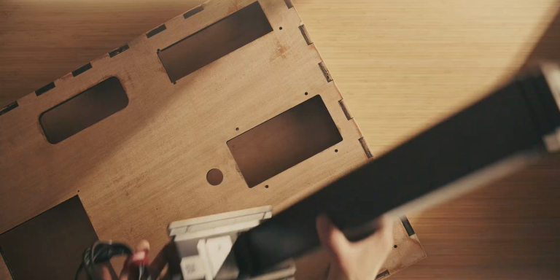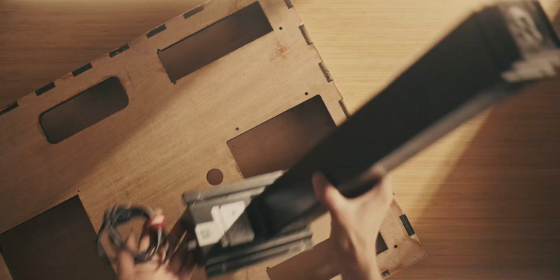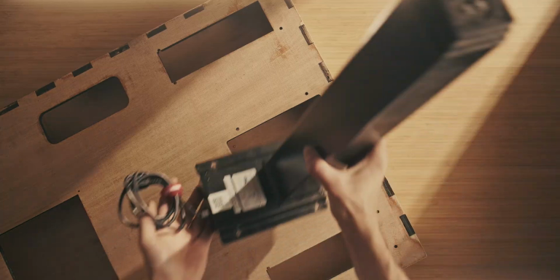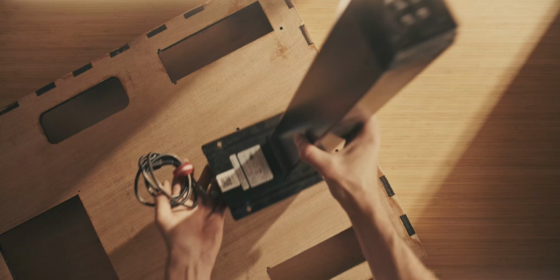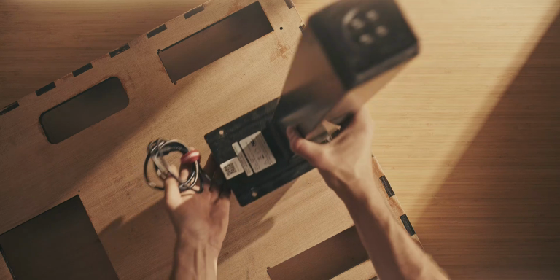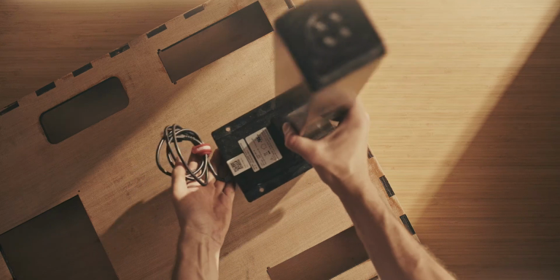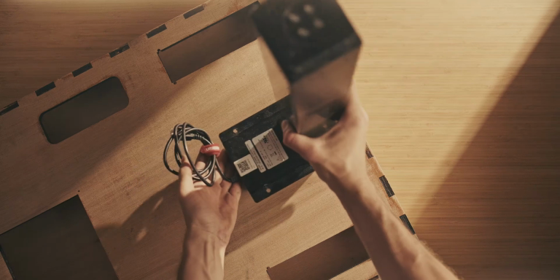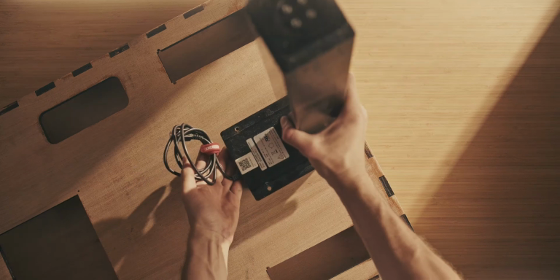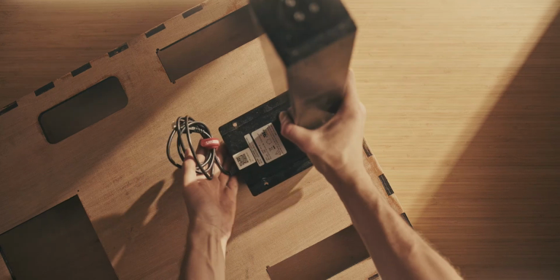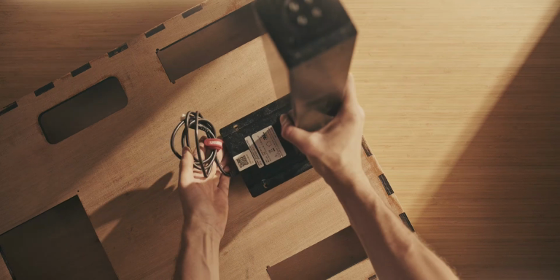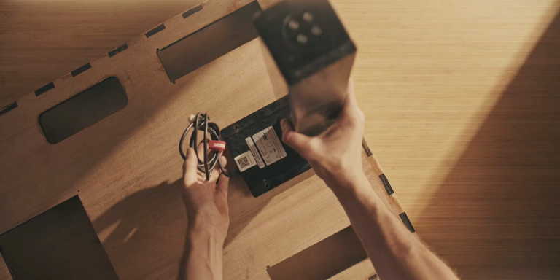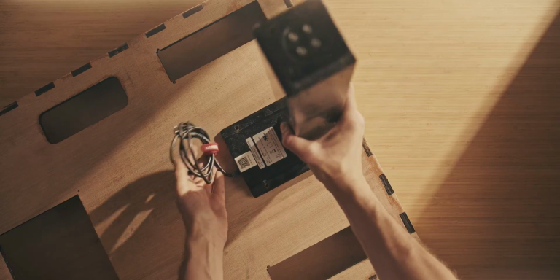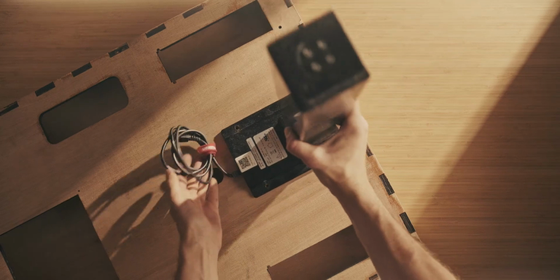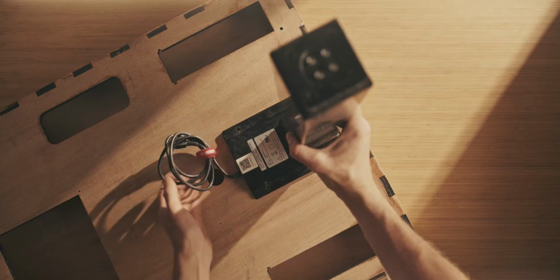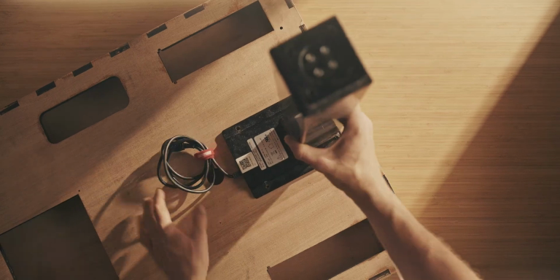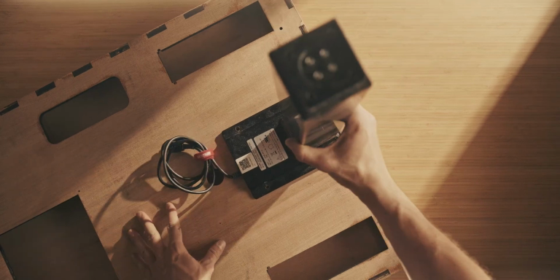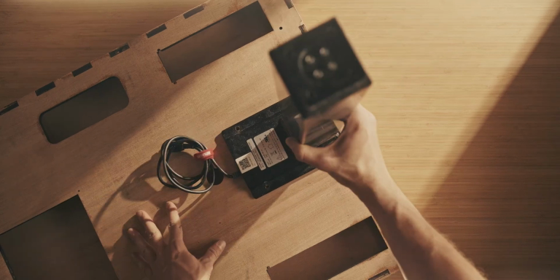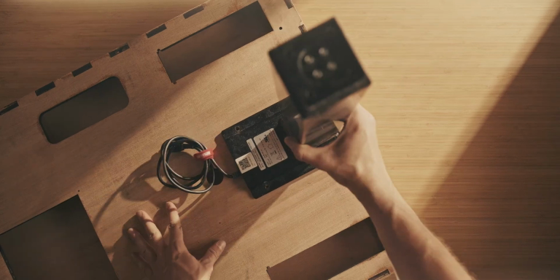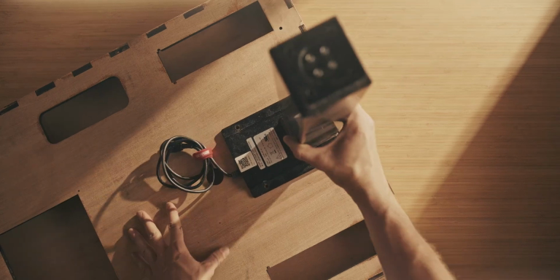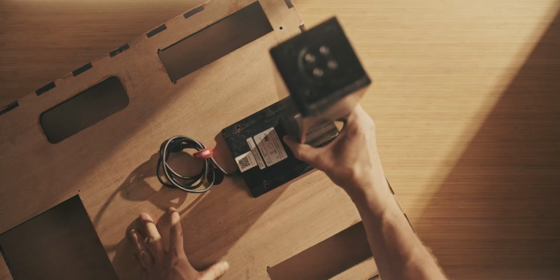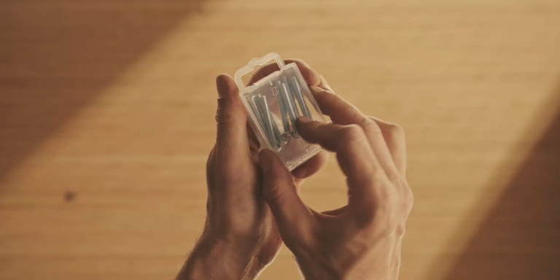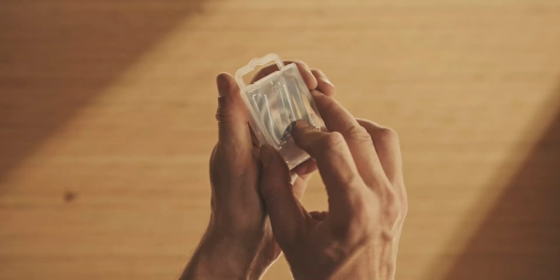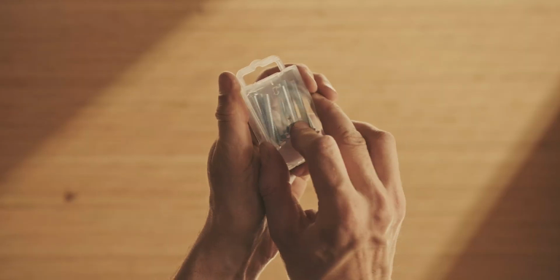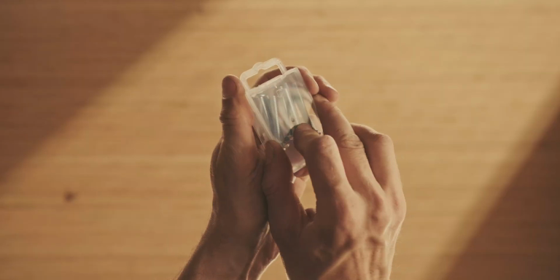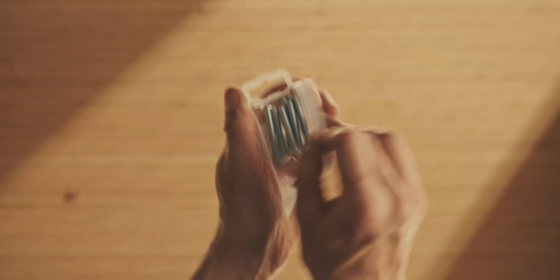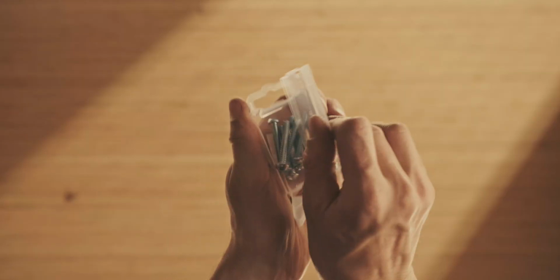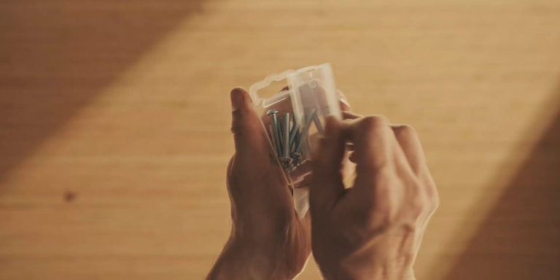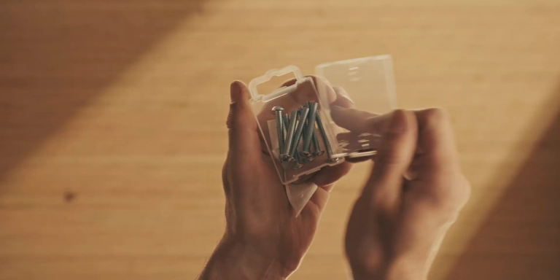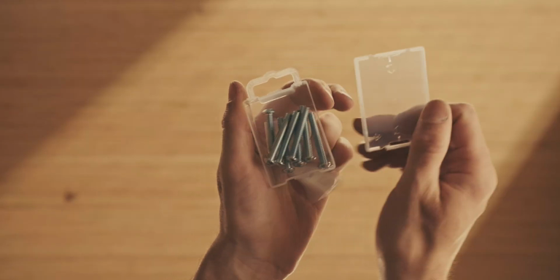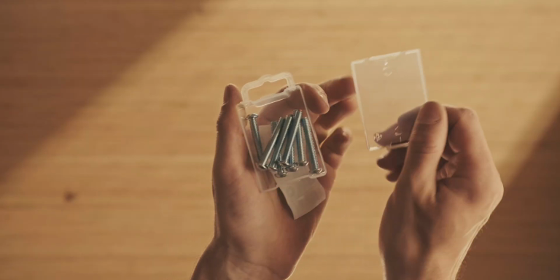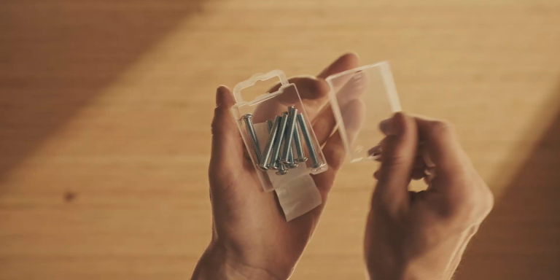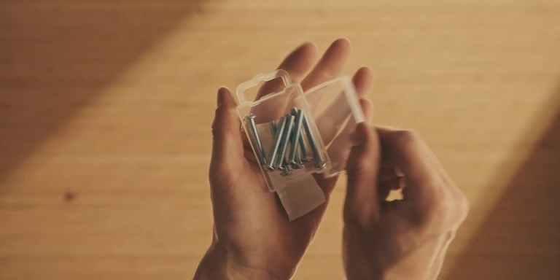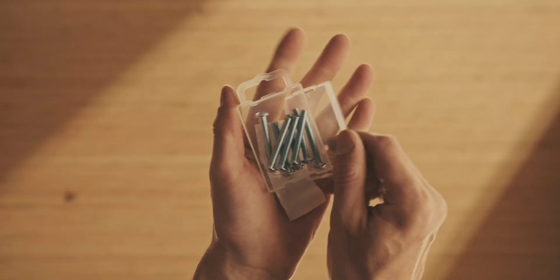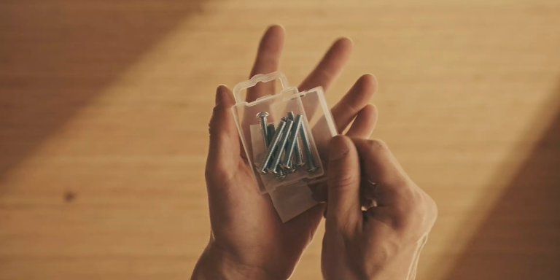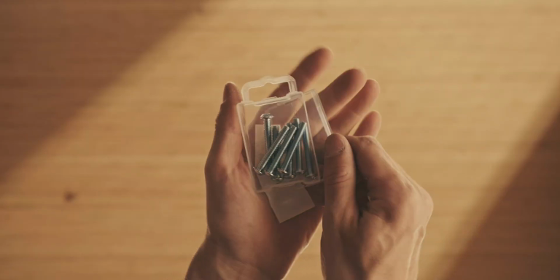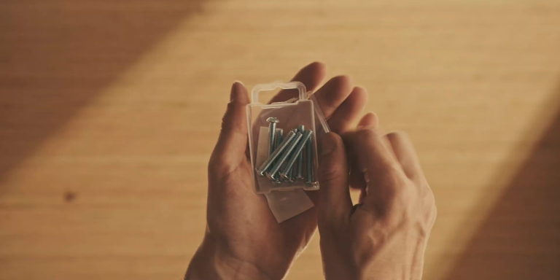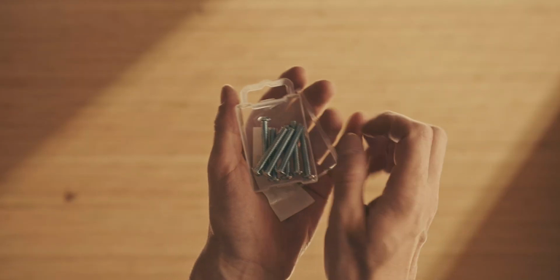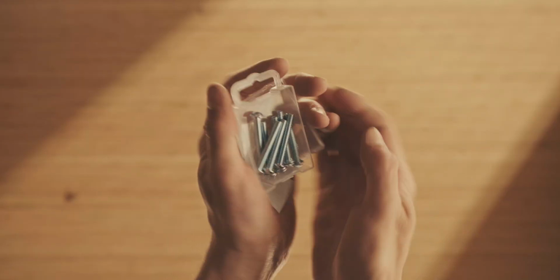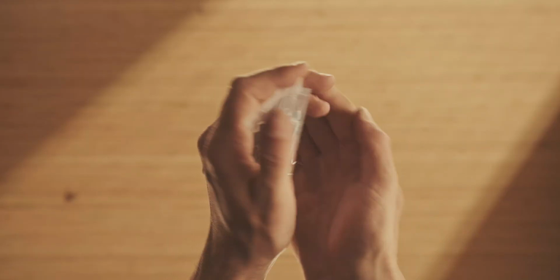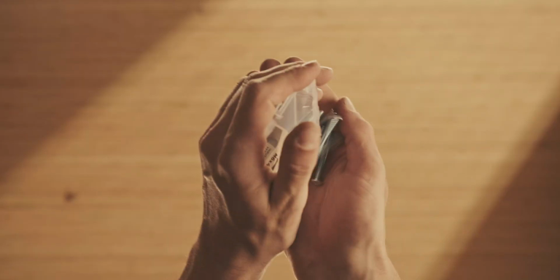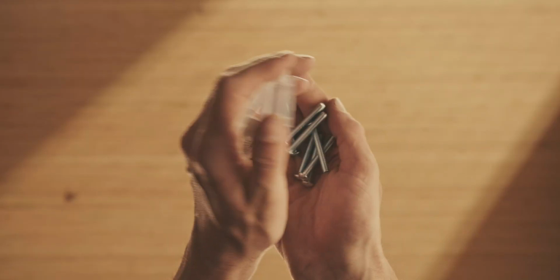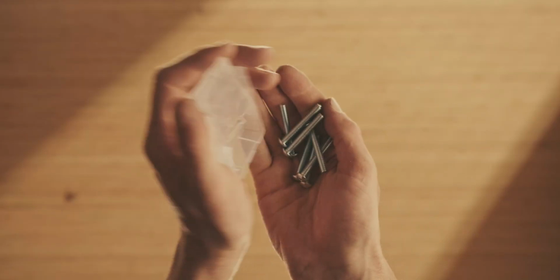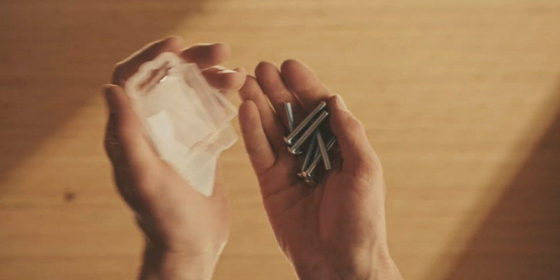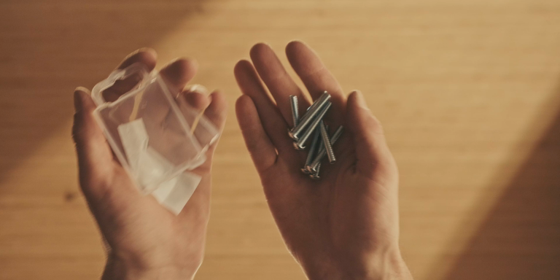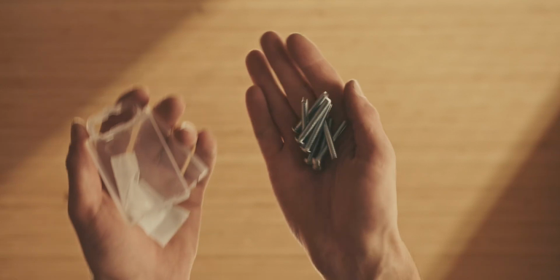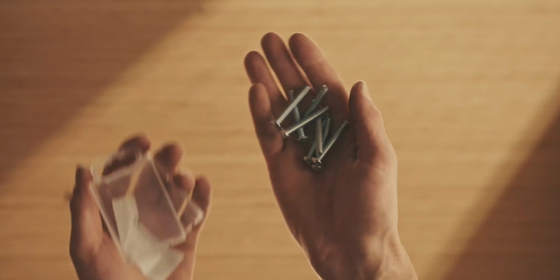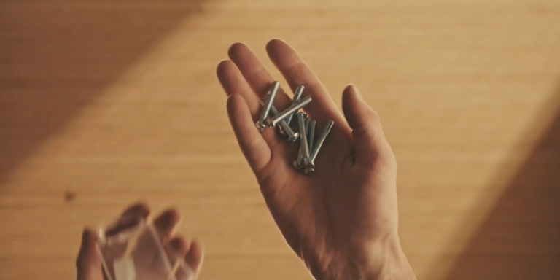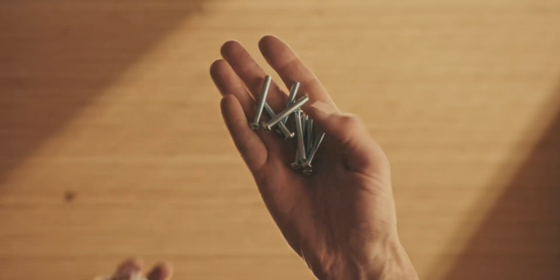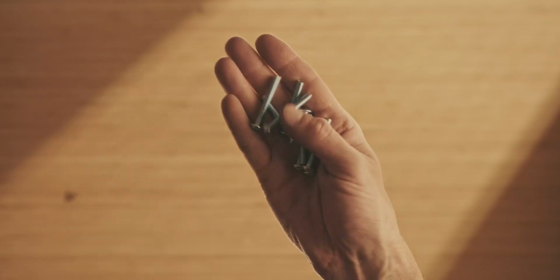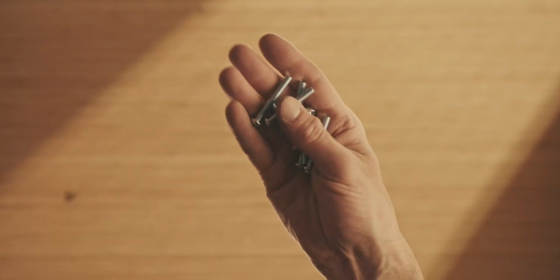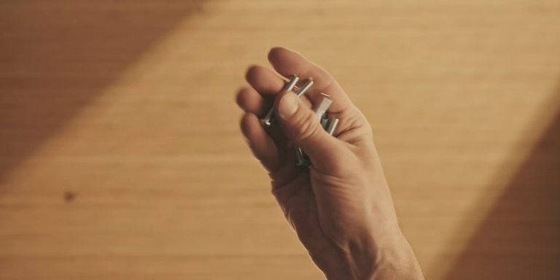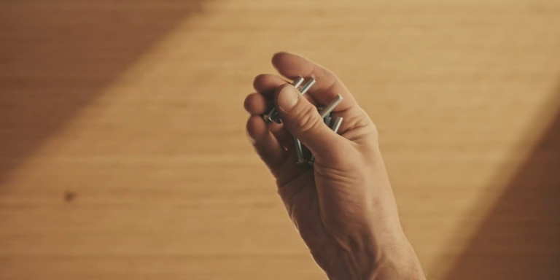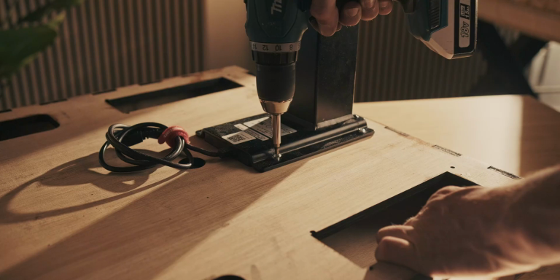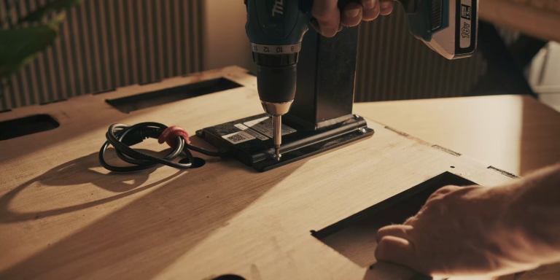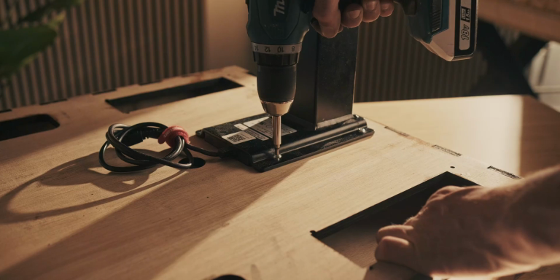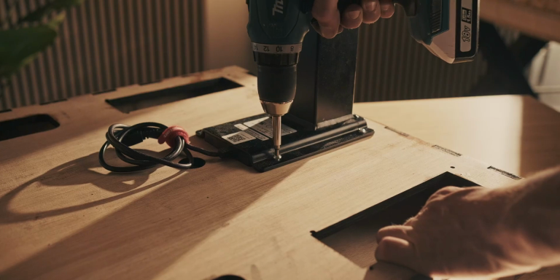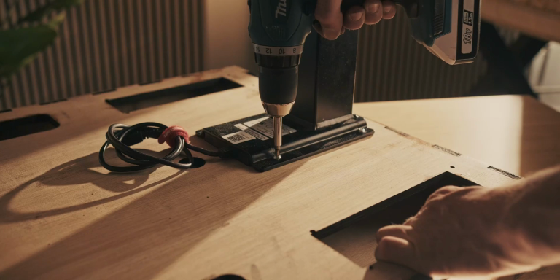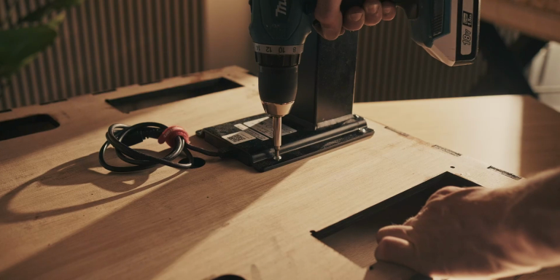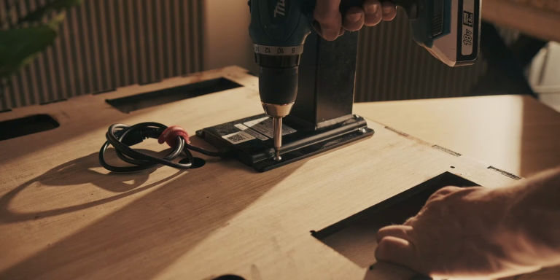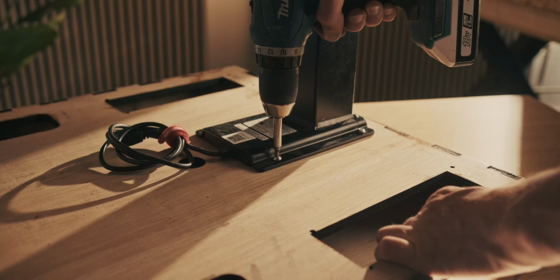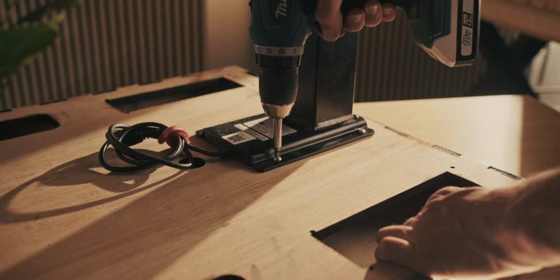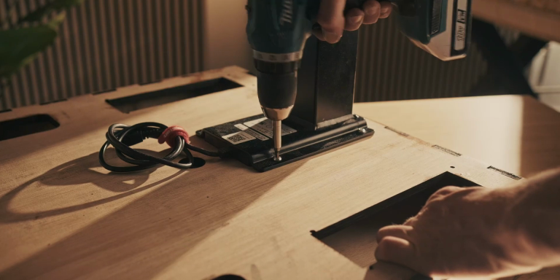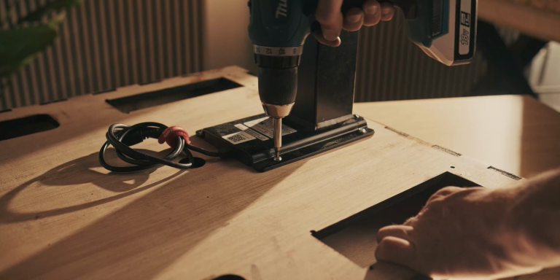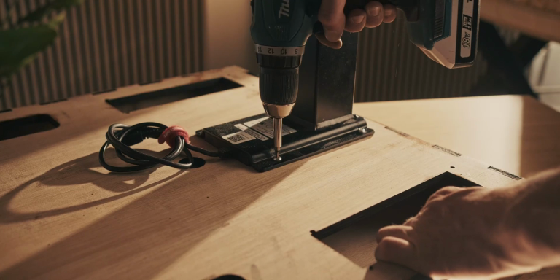Once it's all dried up we can install the Flexispot legs. I use M6 bolts which actually thread into the wood, so you don't necessarily need a bolt on the other side.